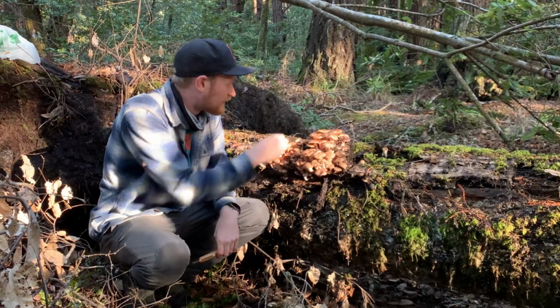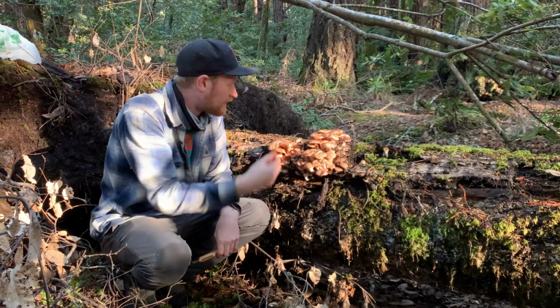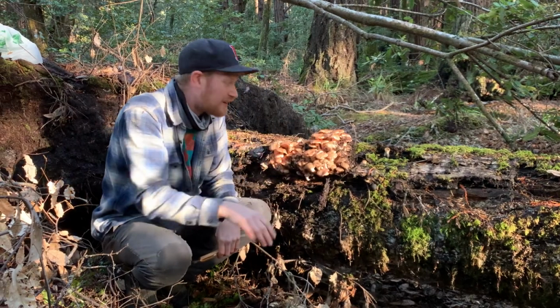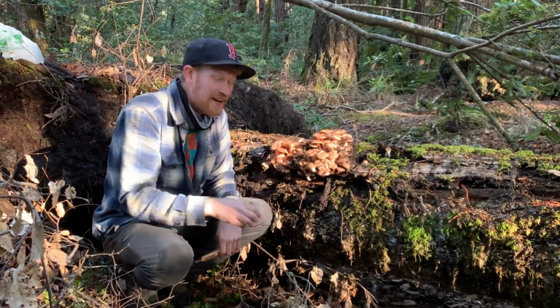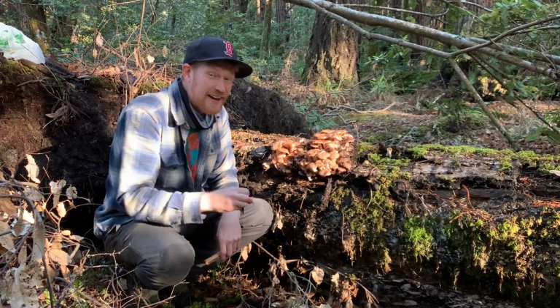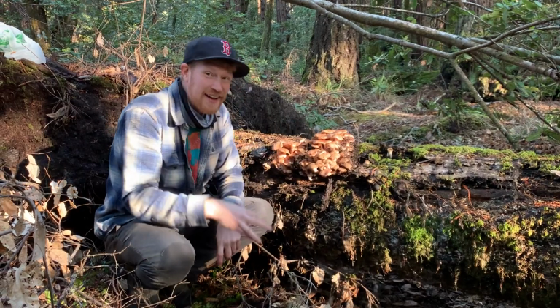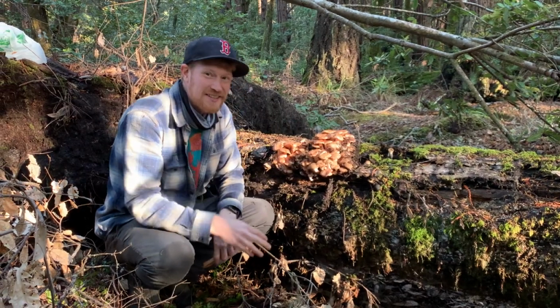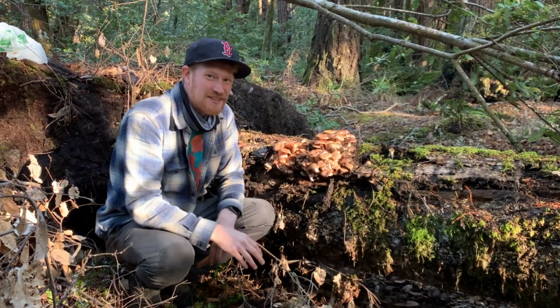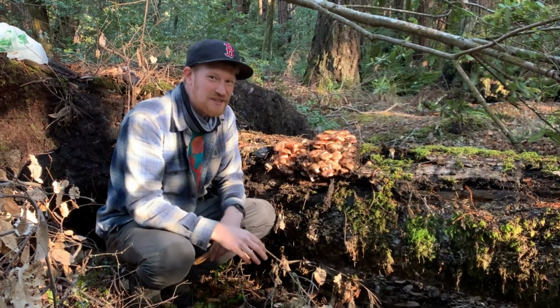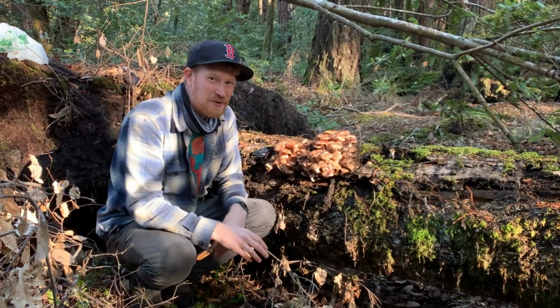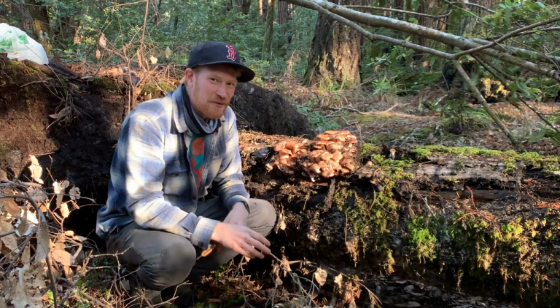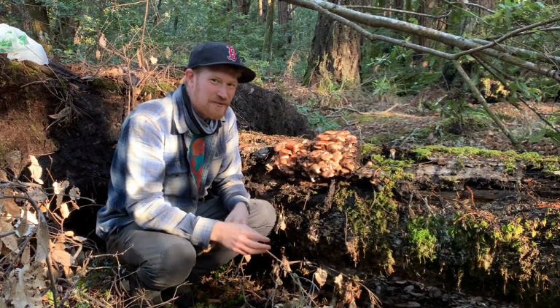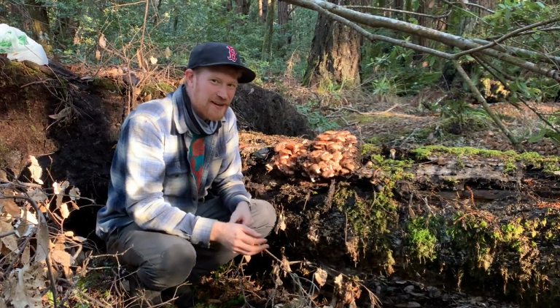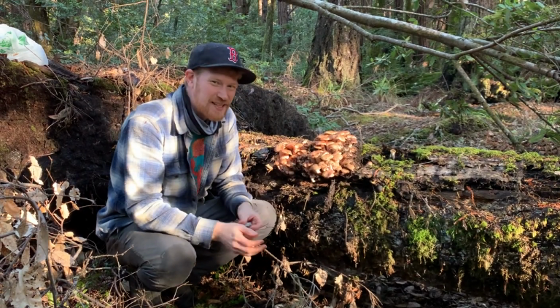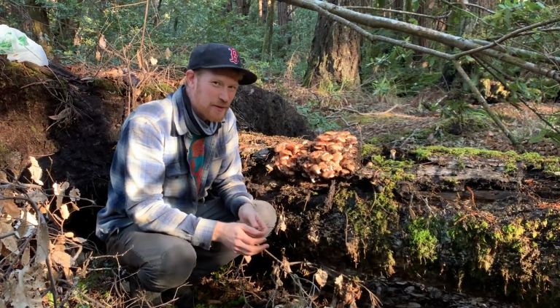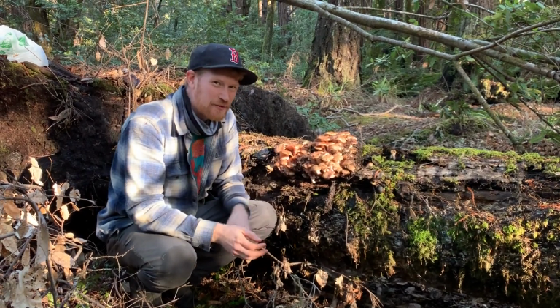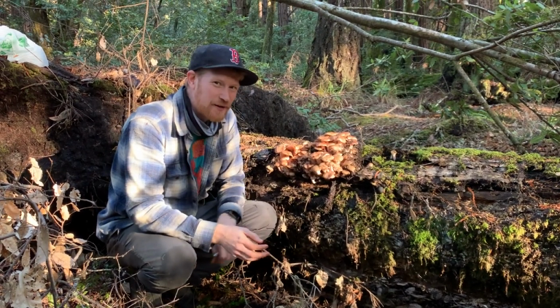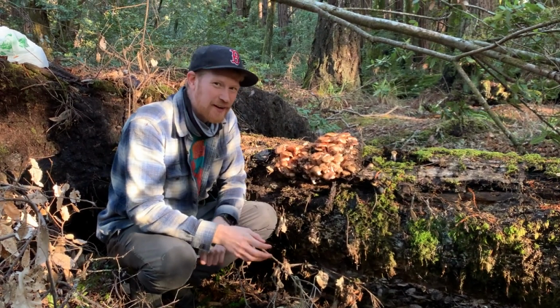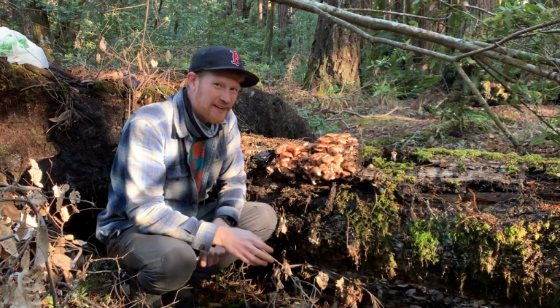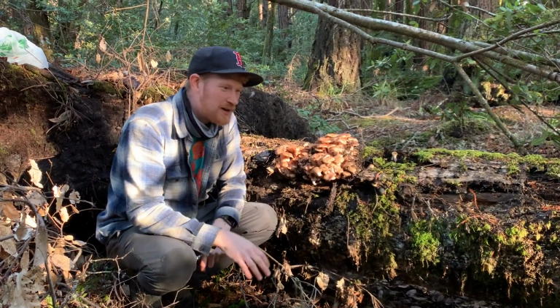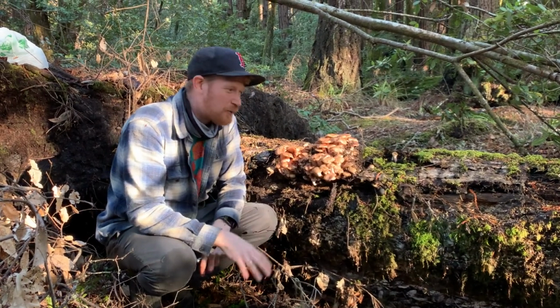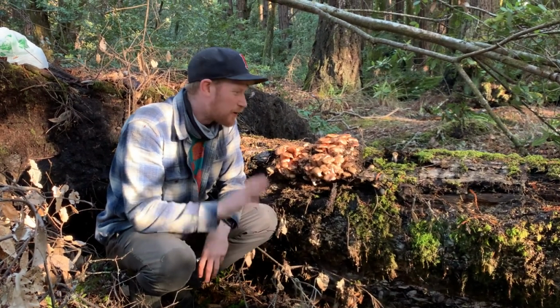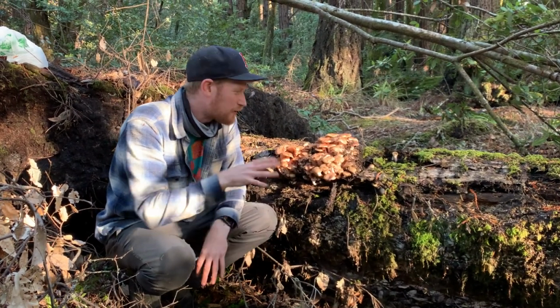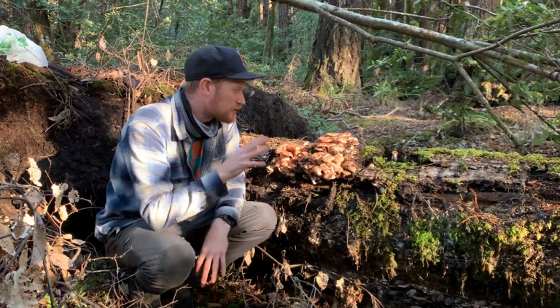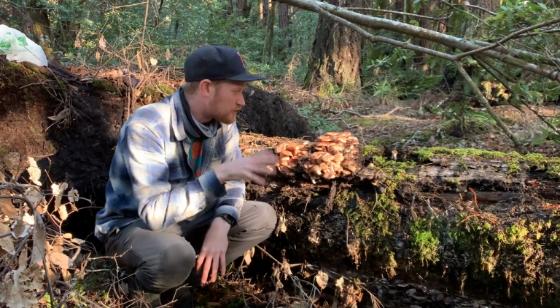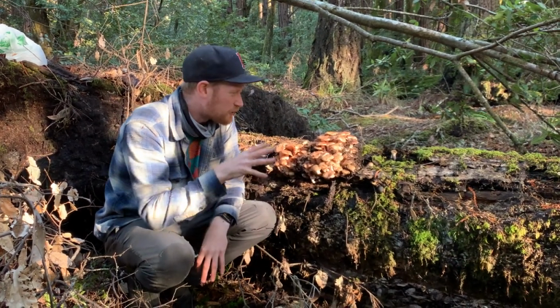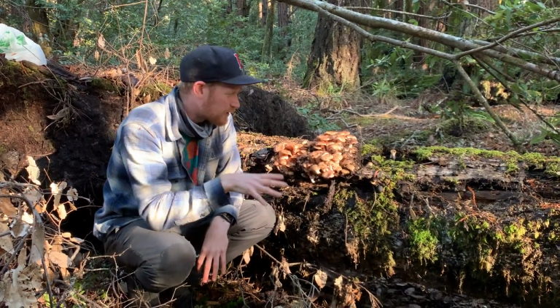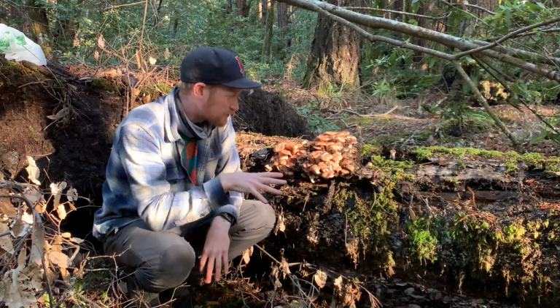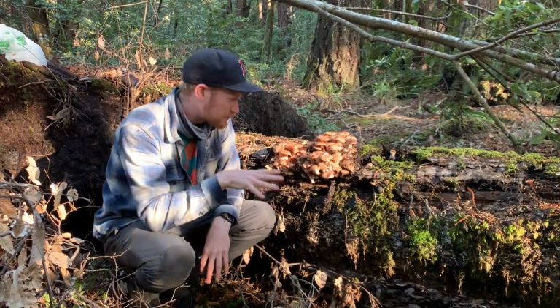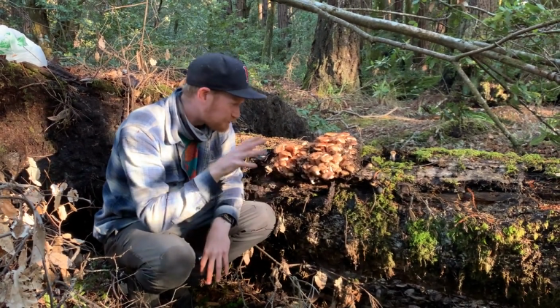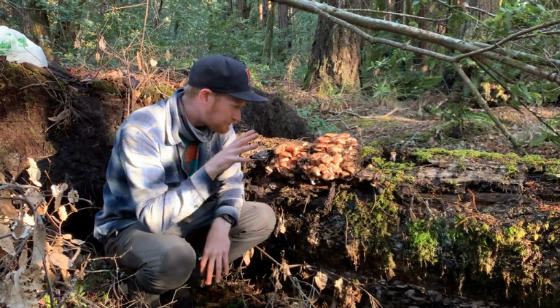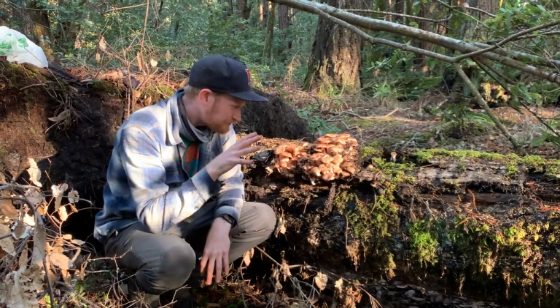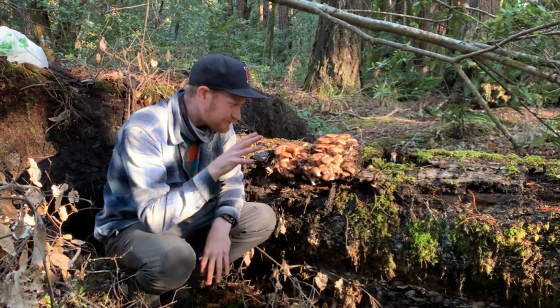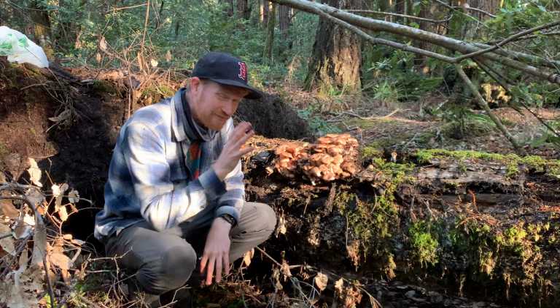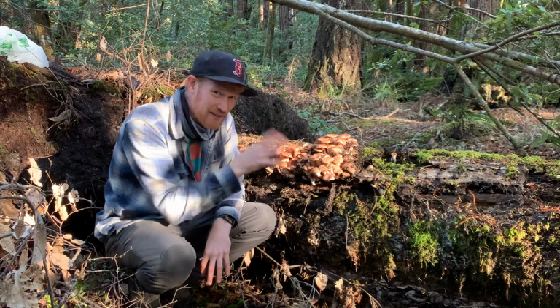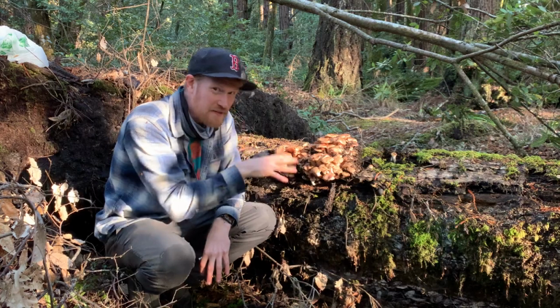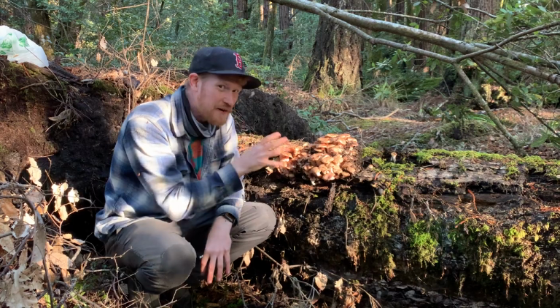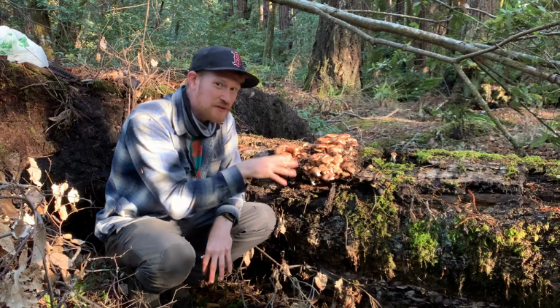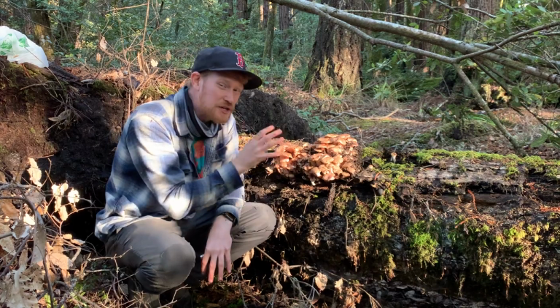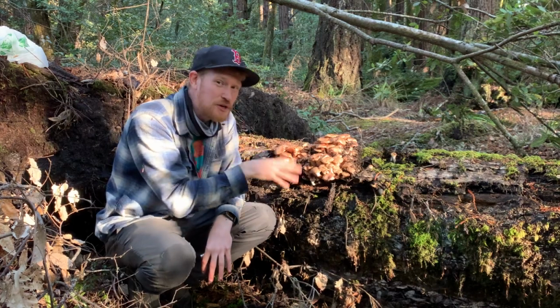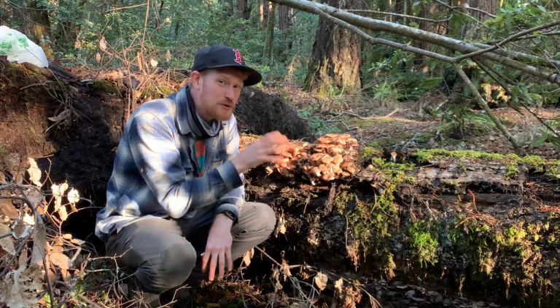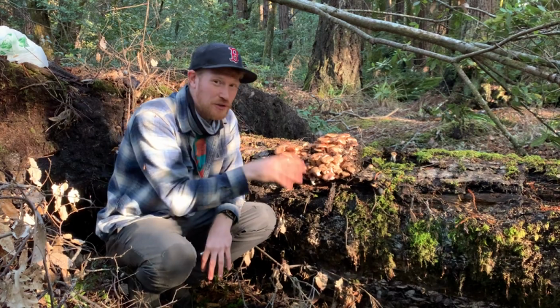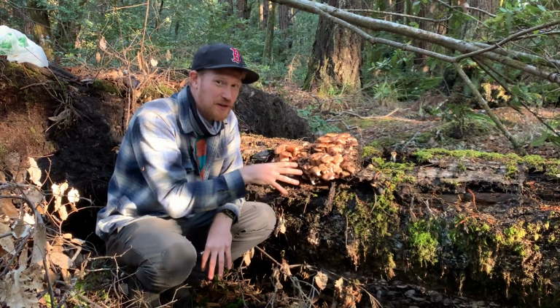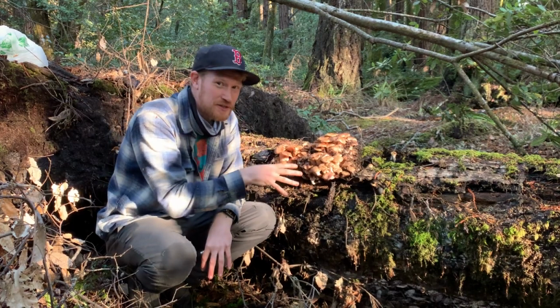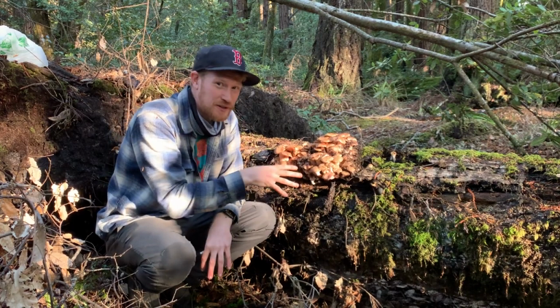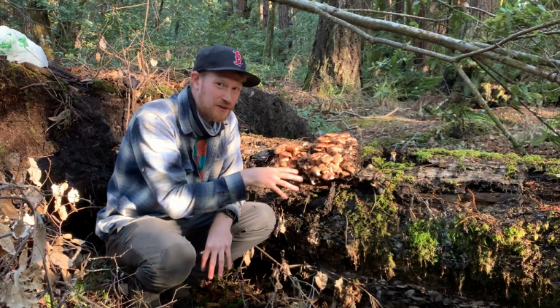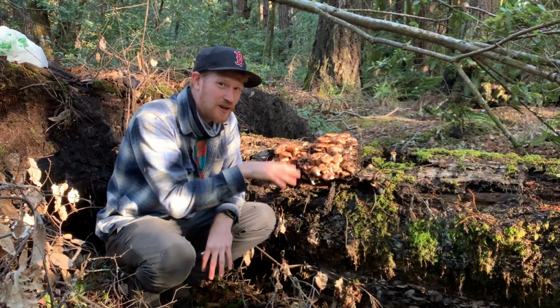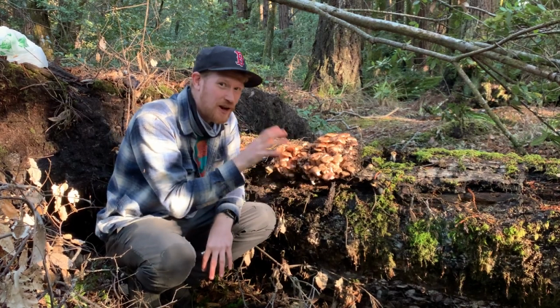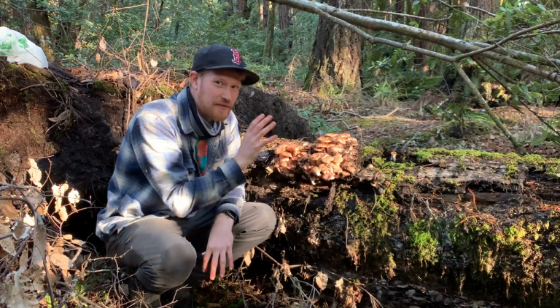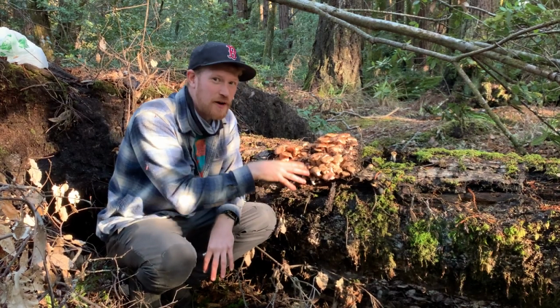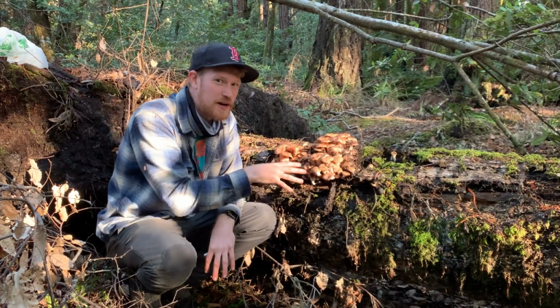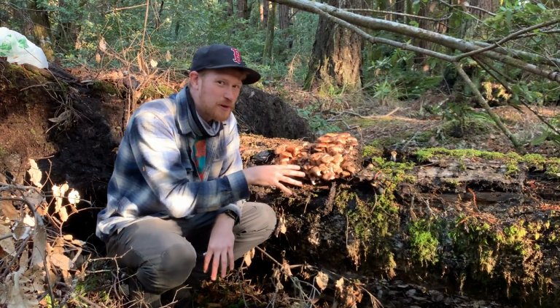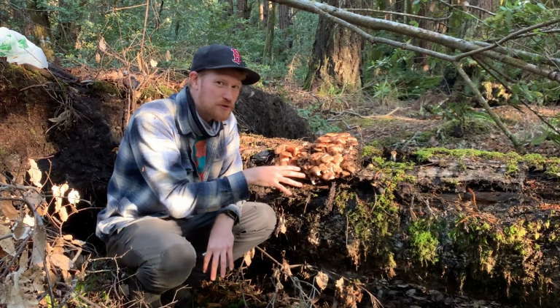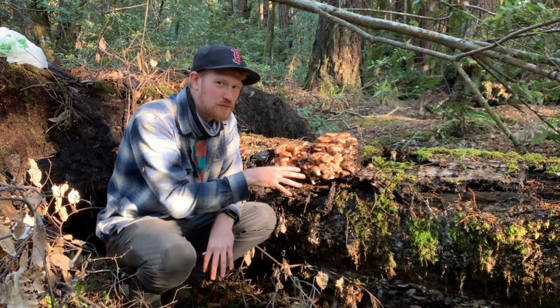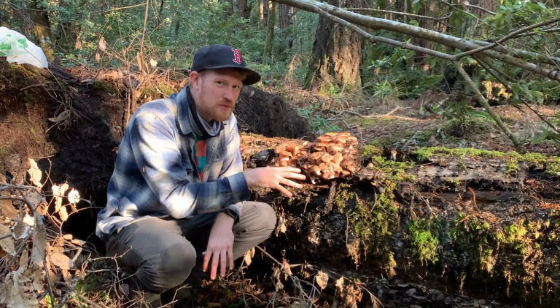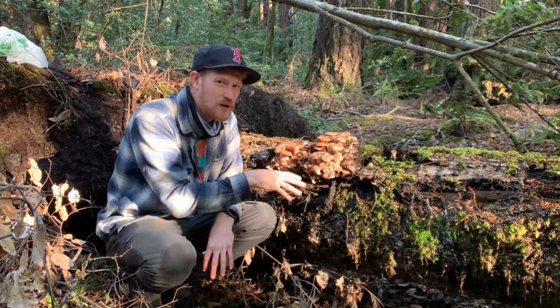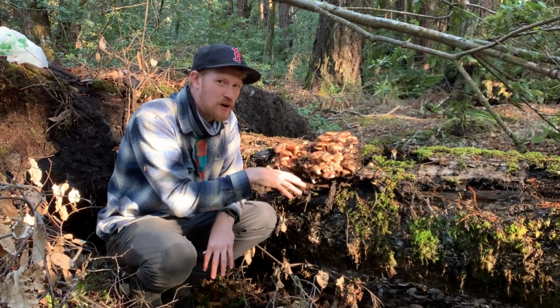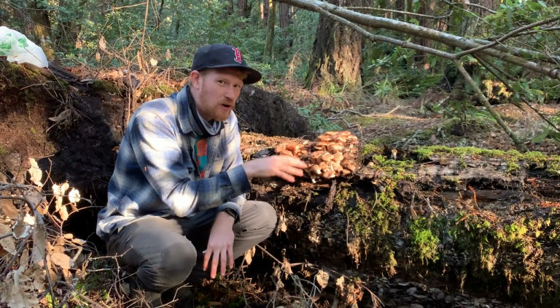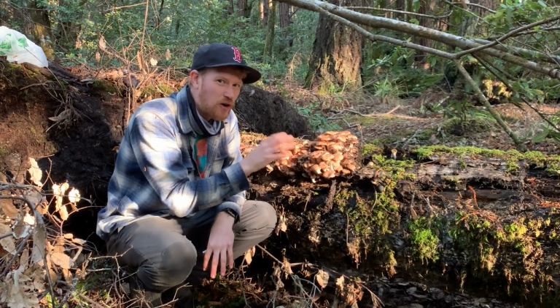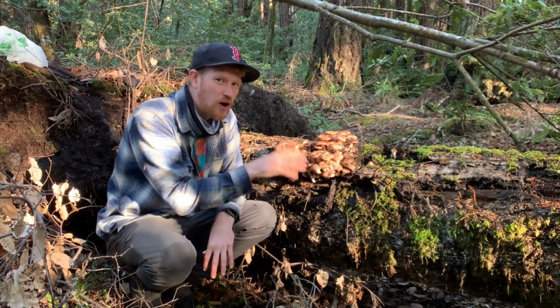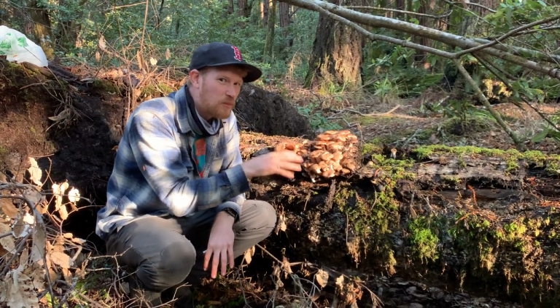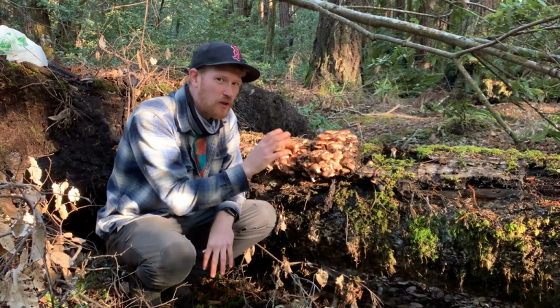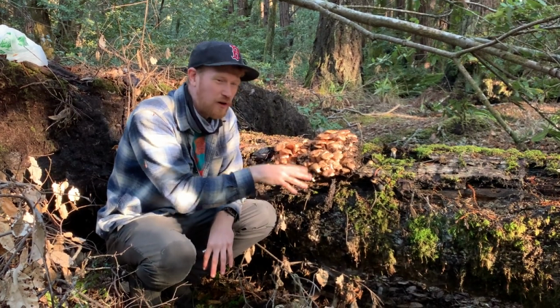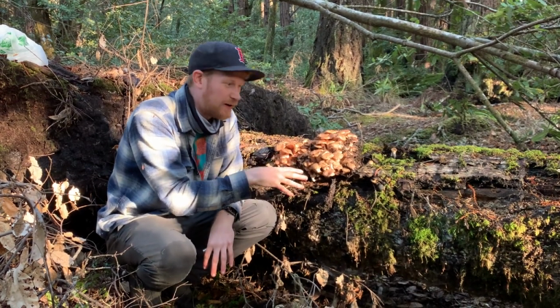Hey guys, this is Gordon, fascinated by fungi. We're out here on the Sonoma Coast and found this huge cluster of honey mushrooms, or Armillaria.